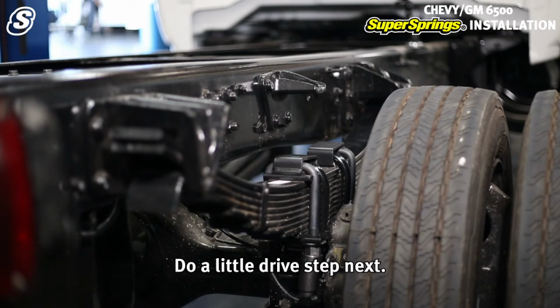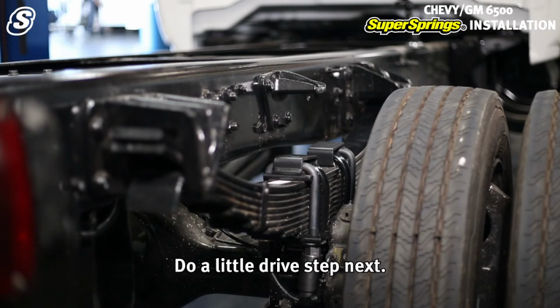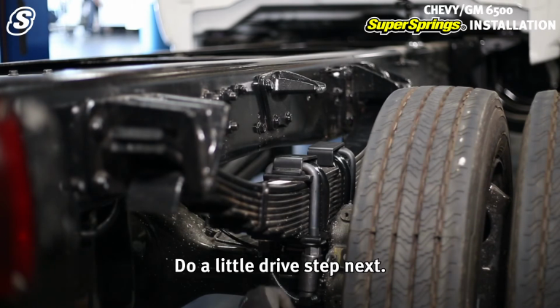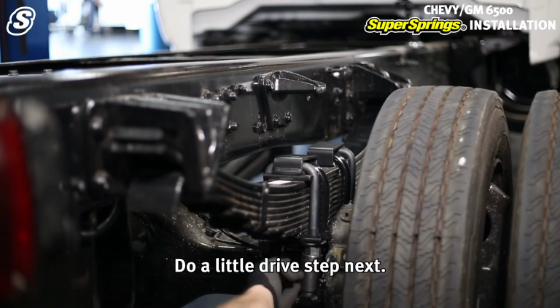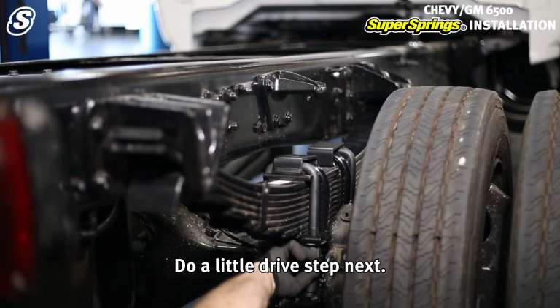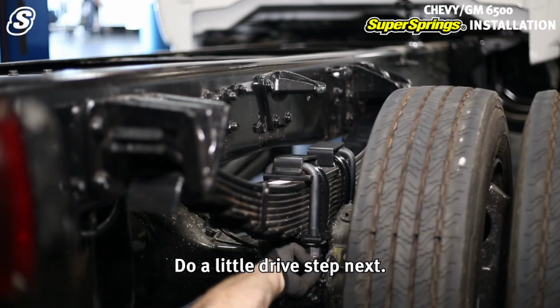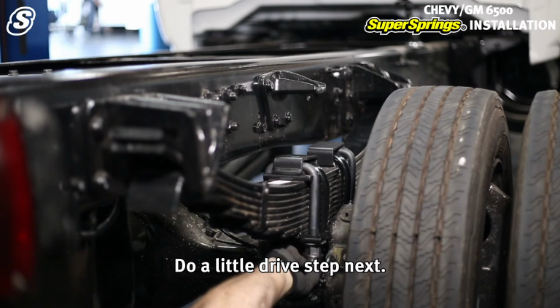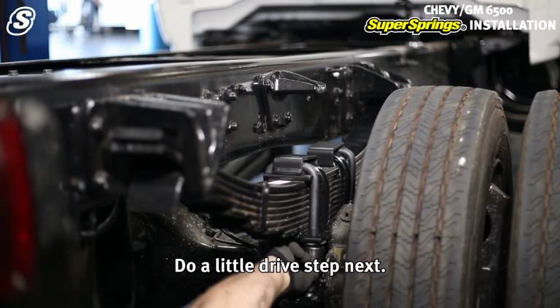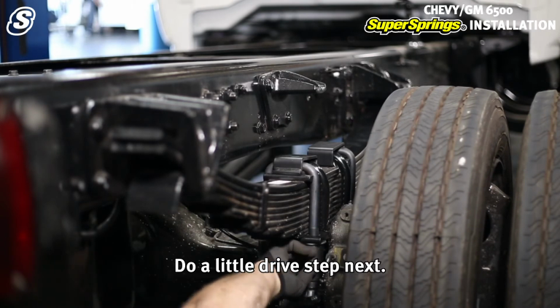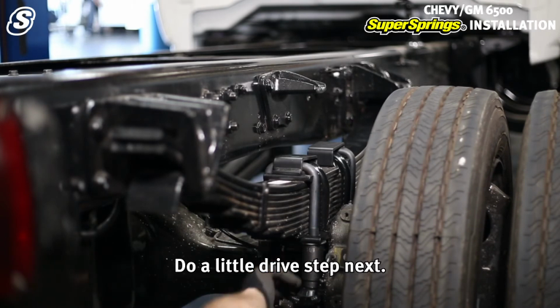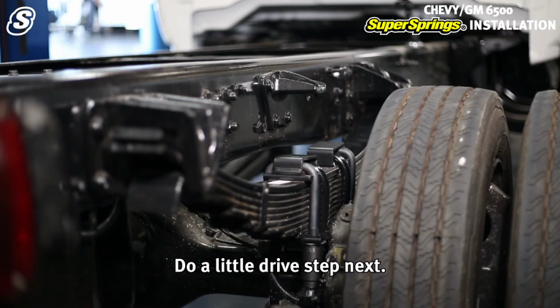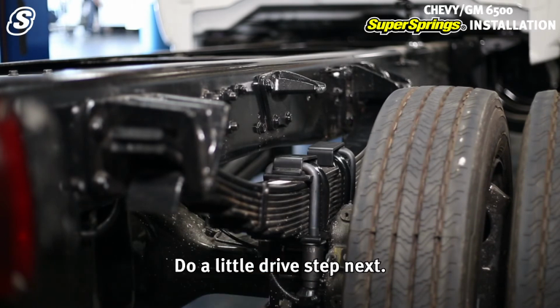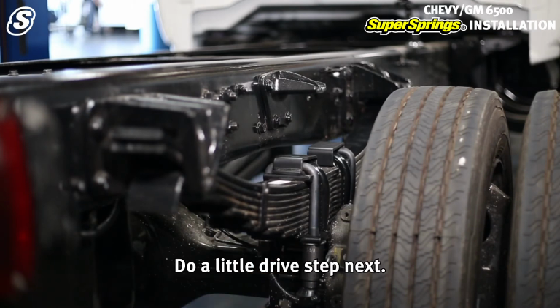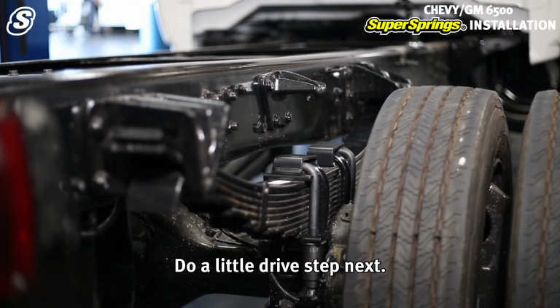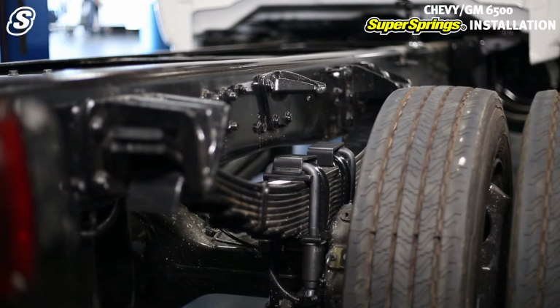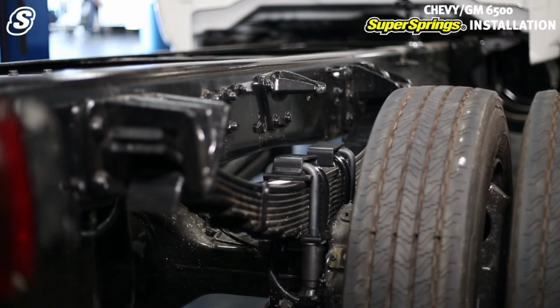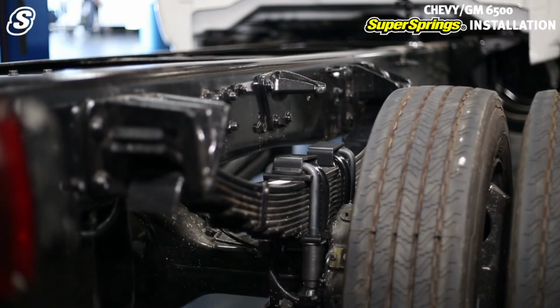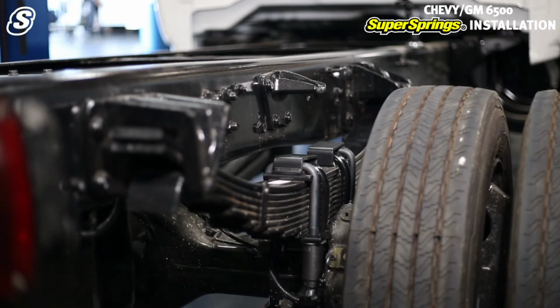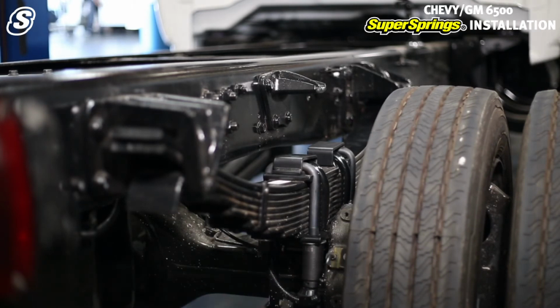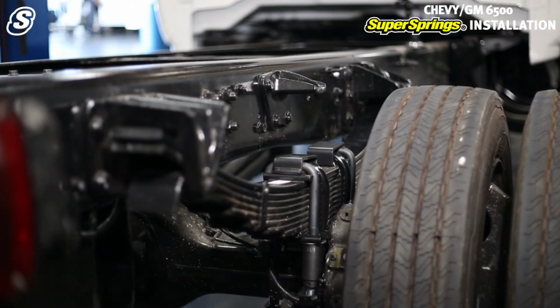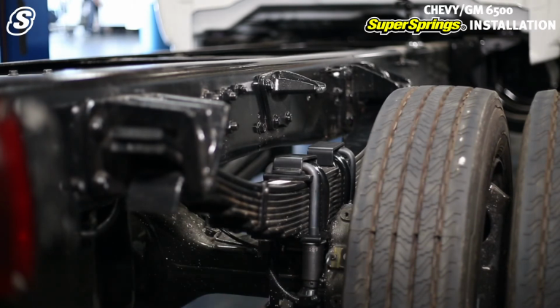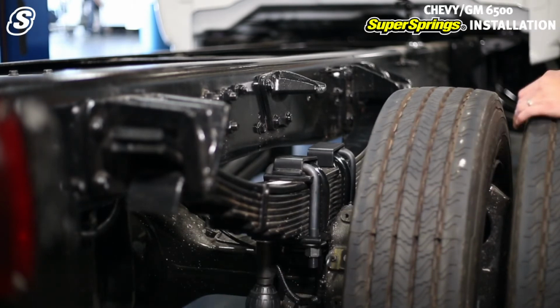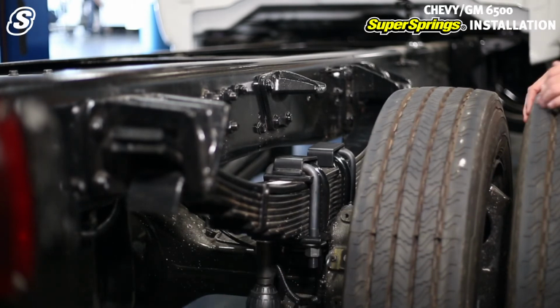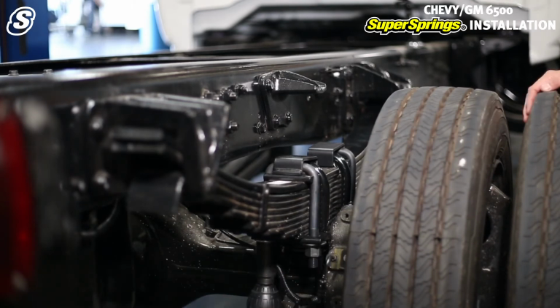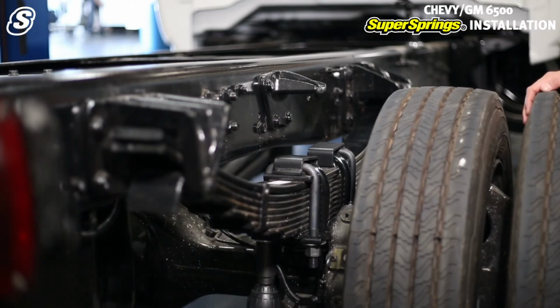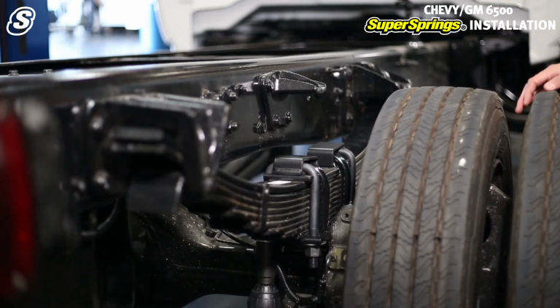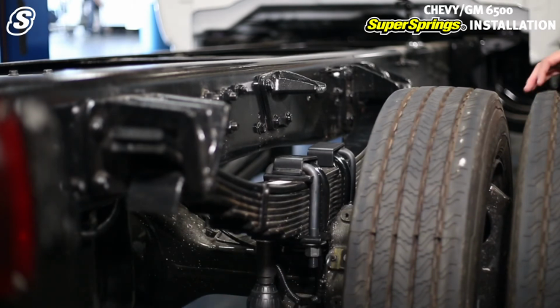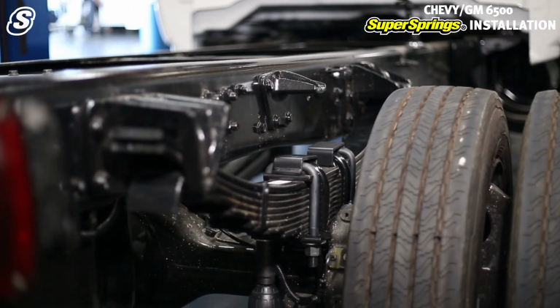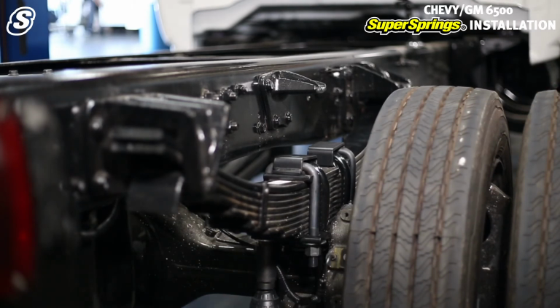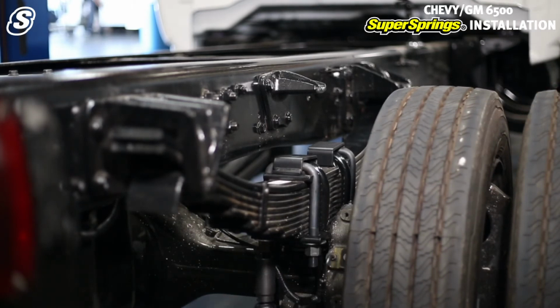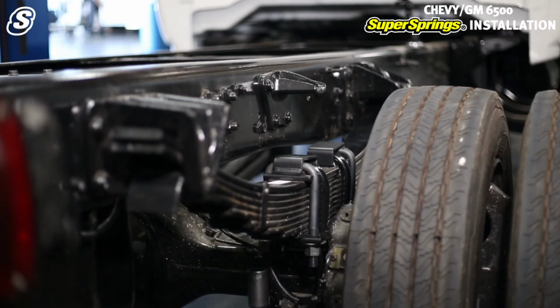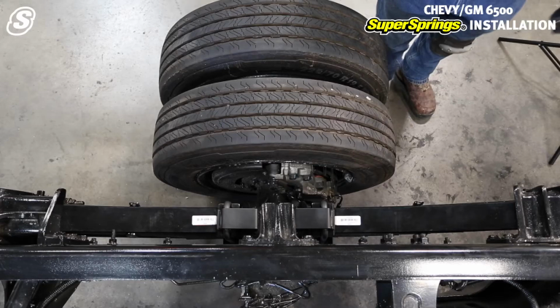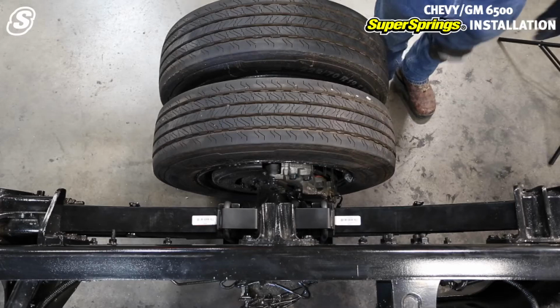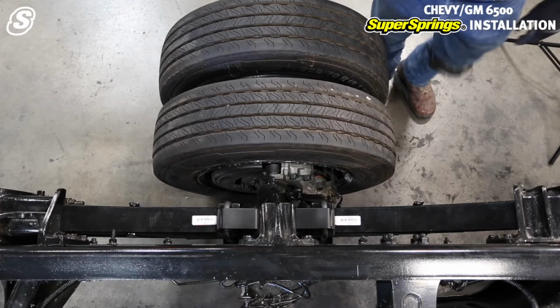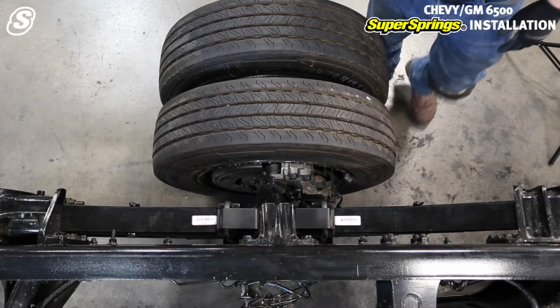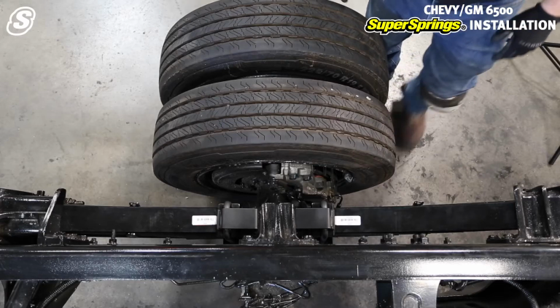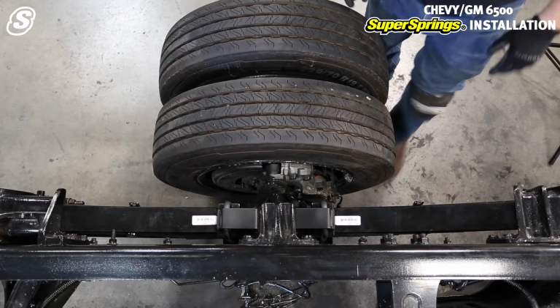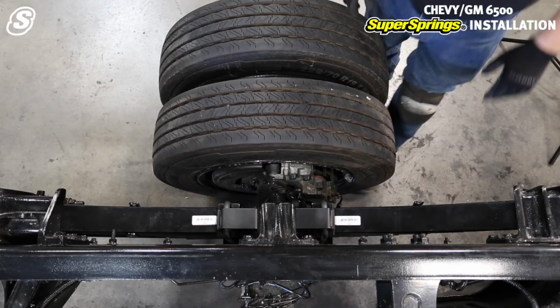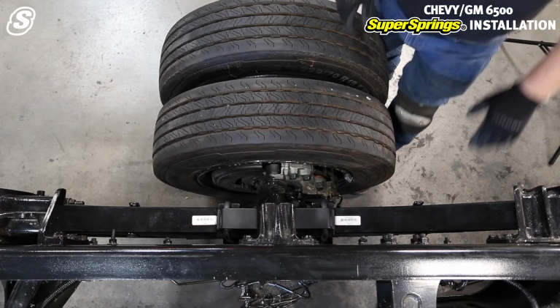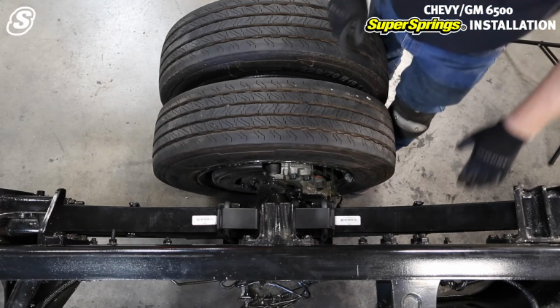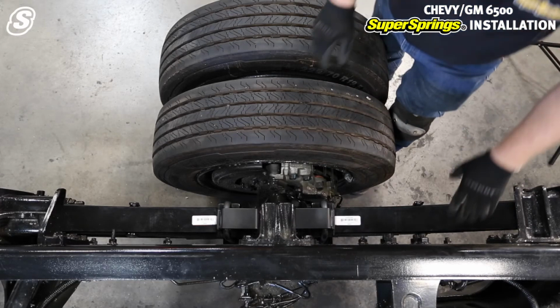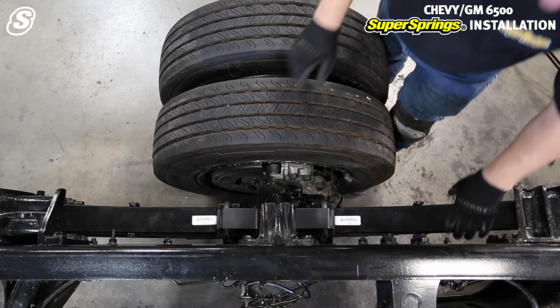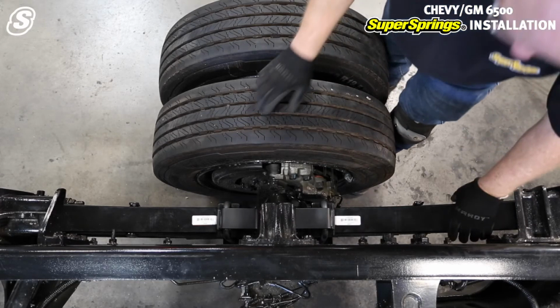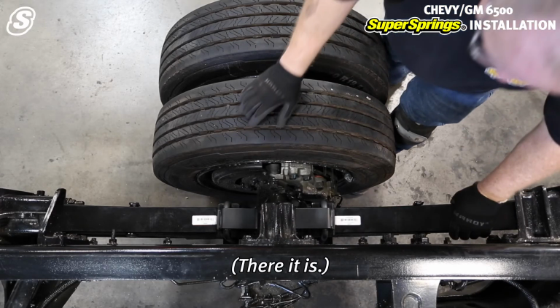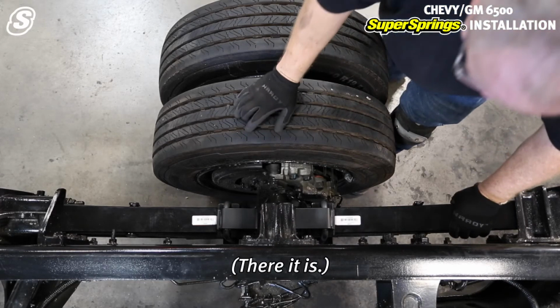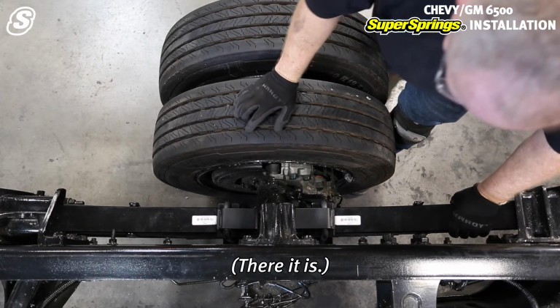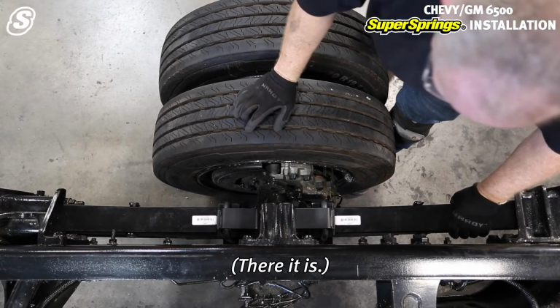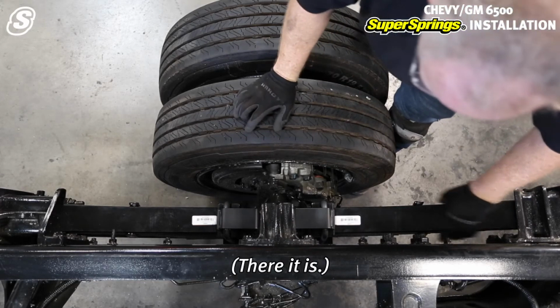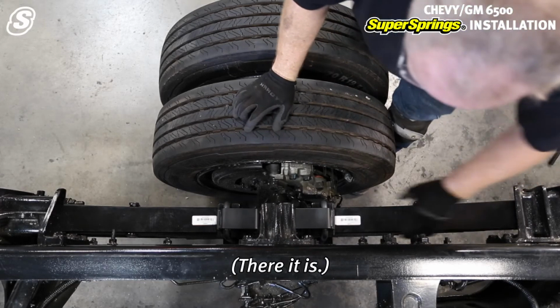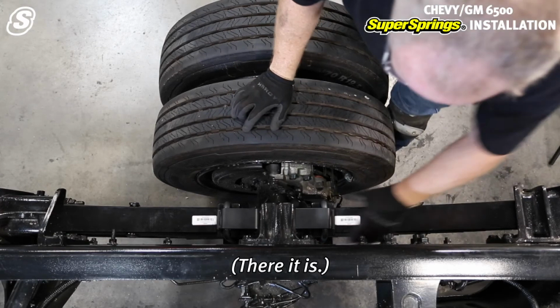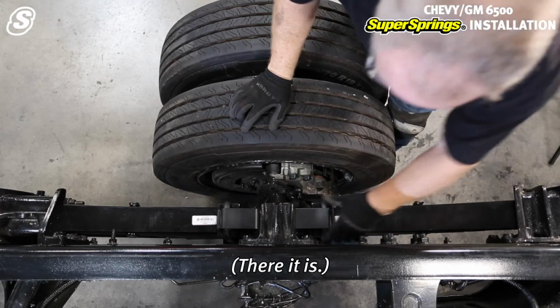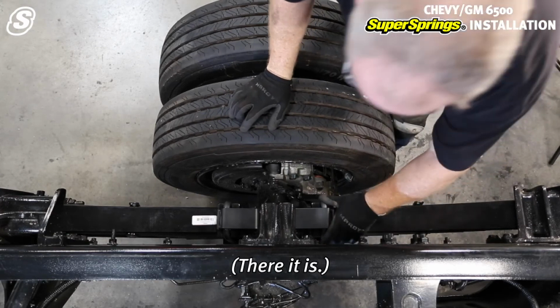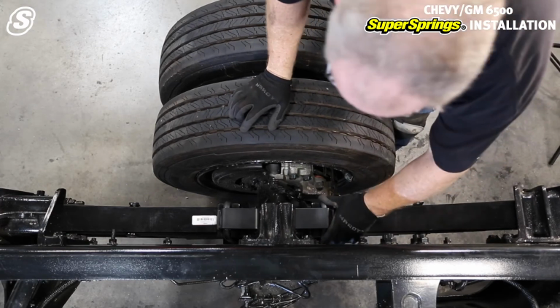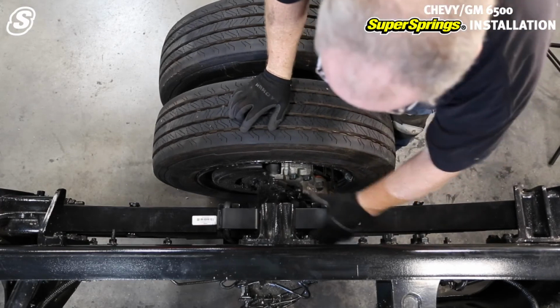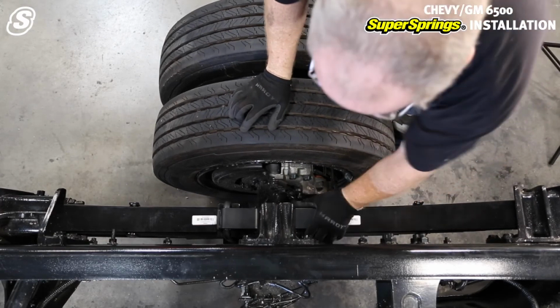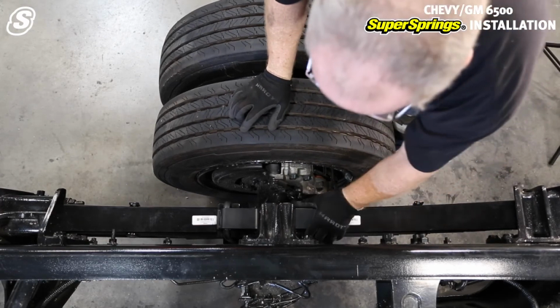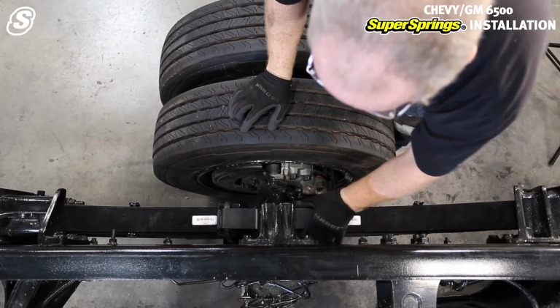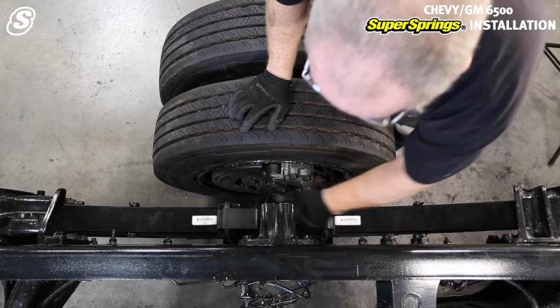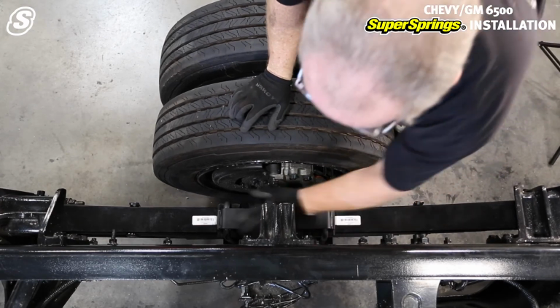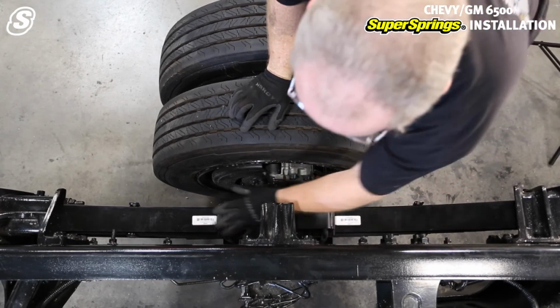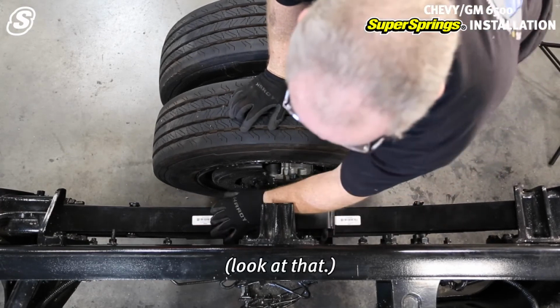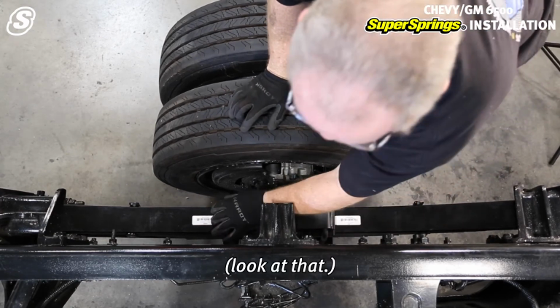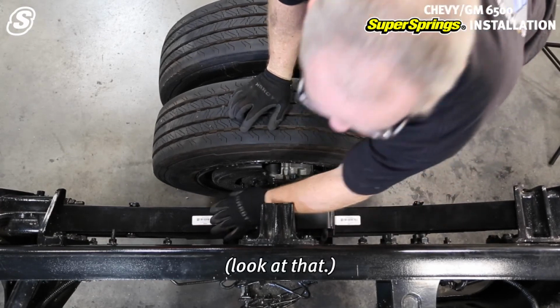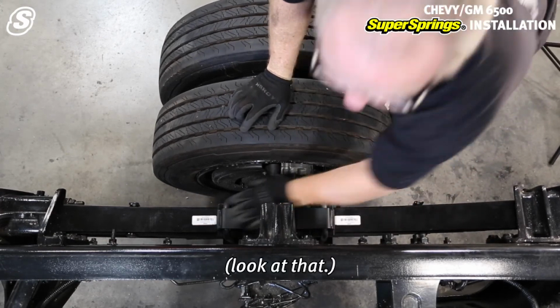Let's do a little drive step next. There it is — look at that.